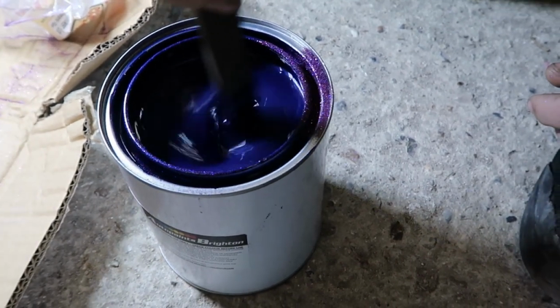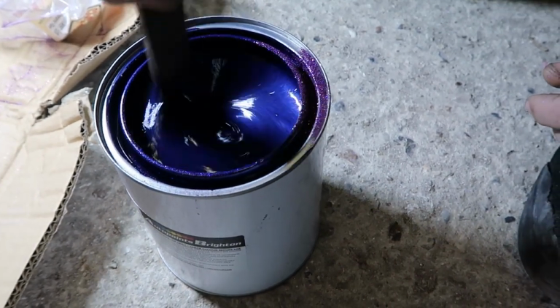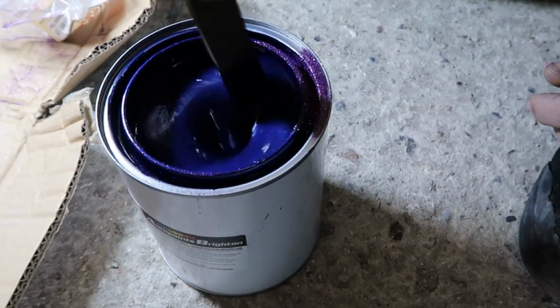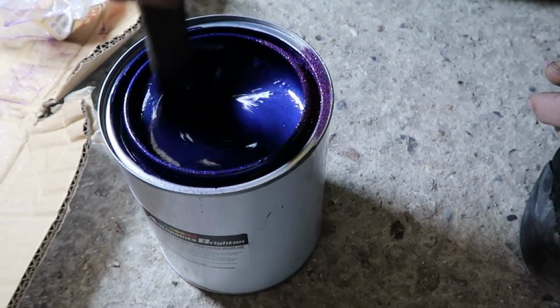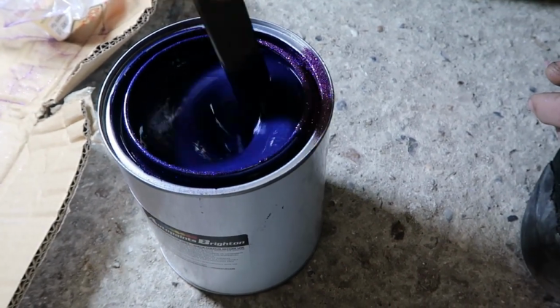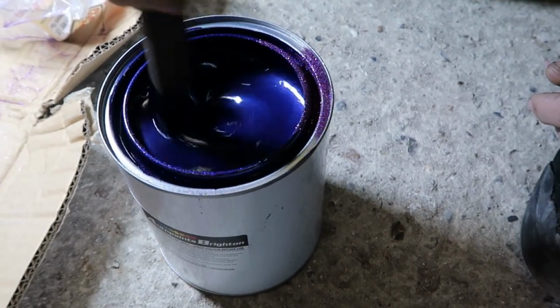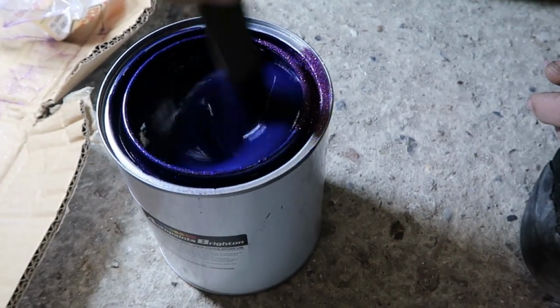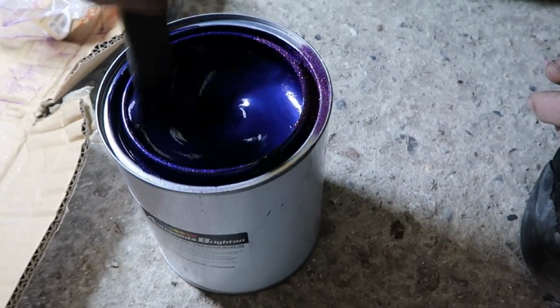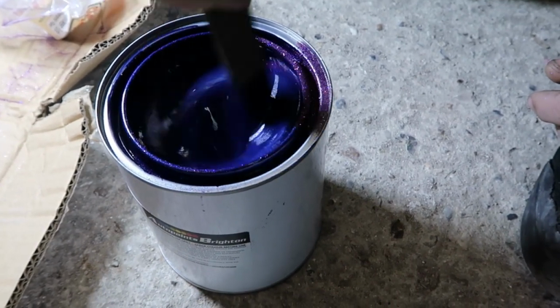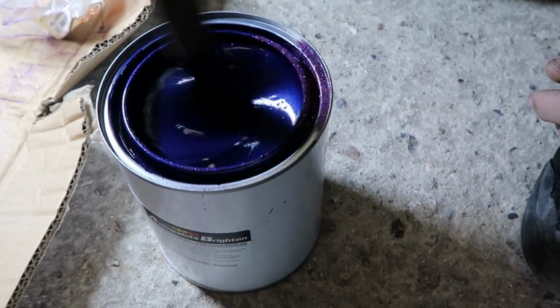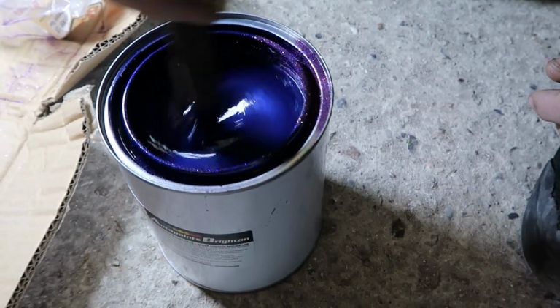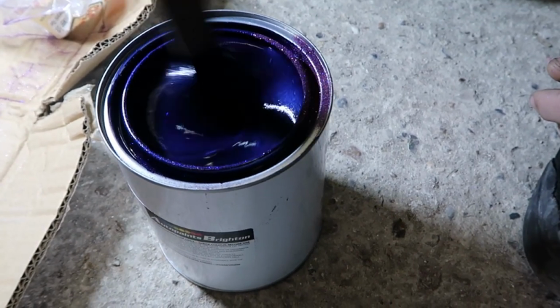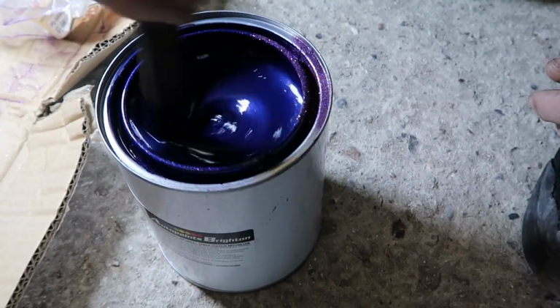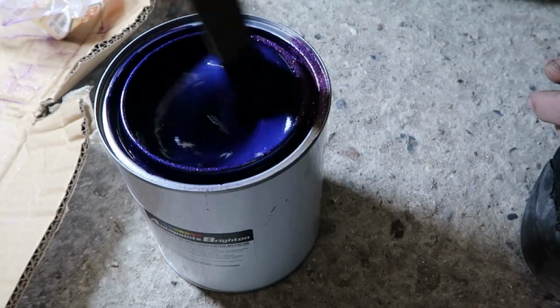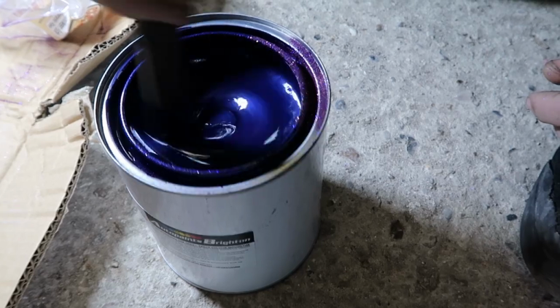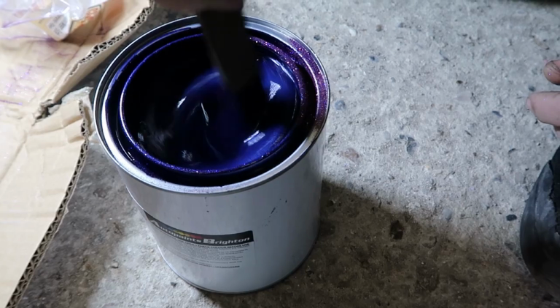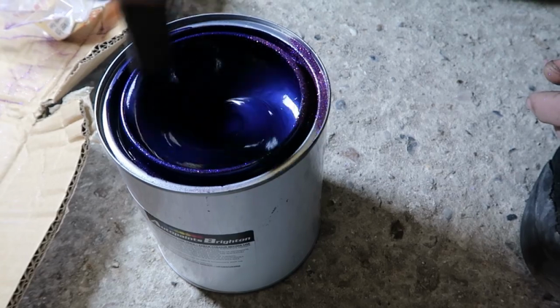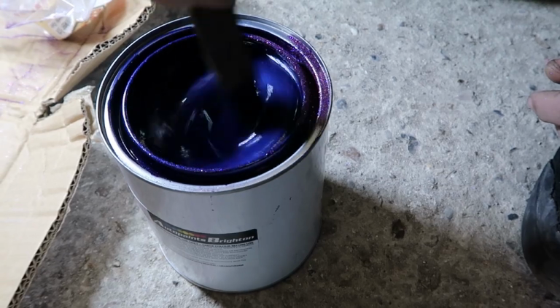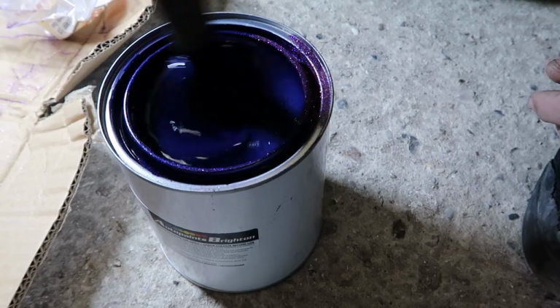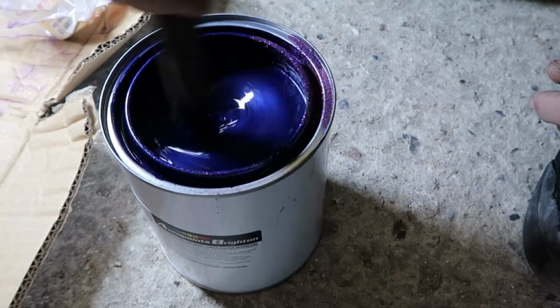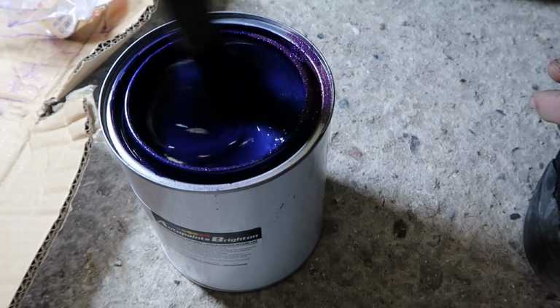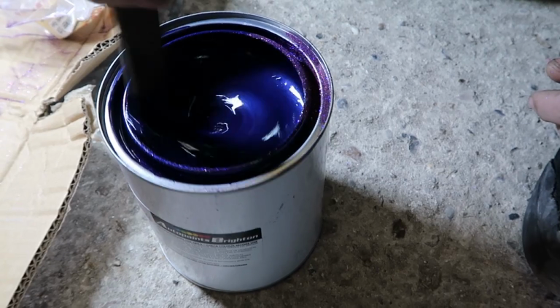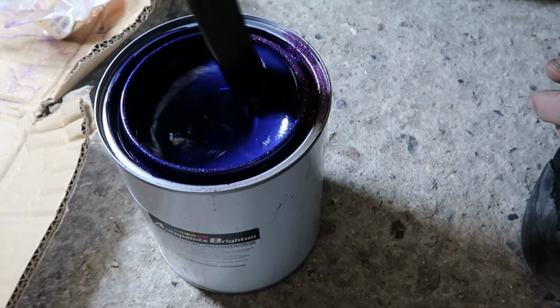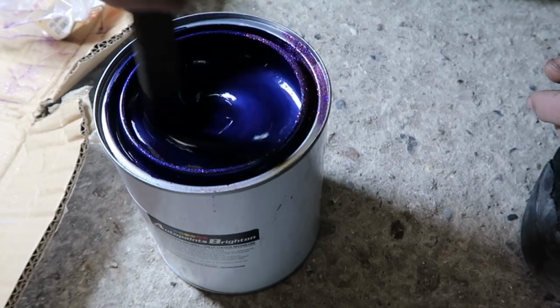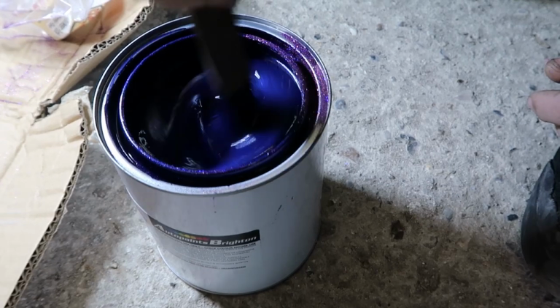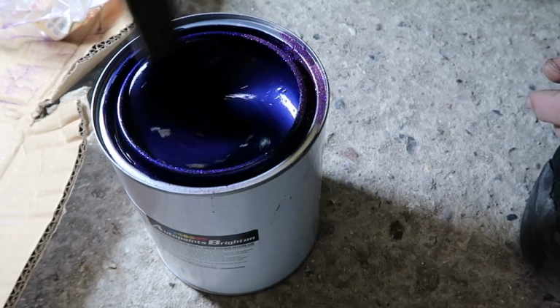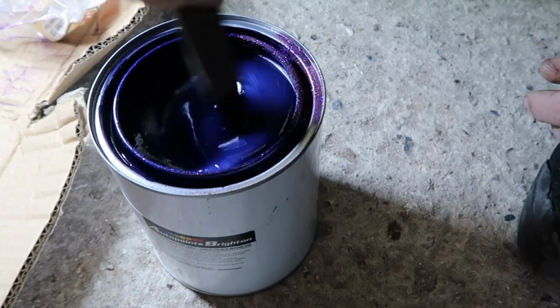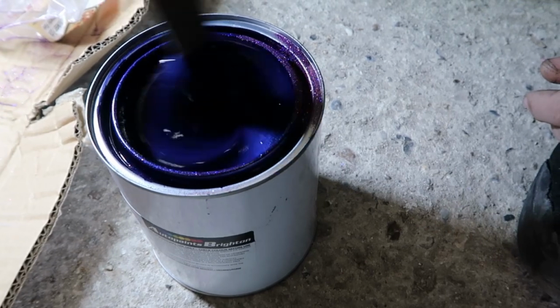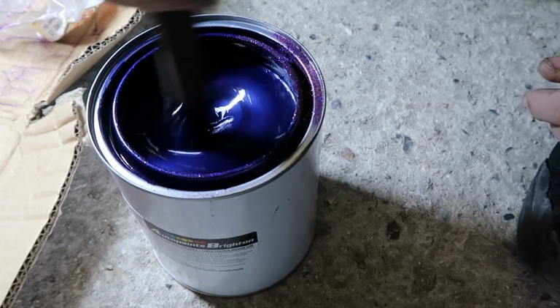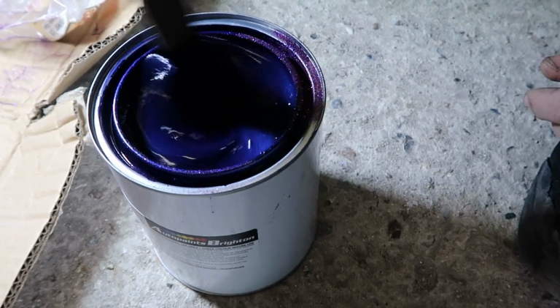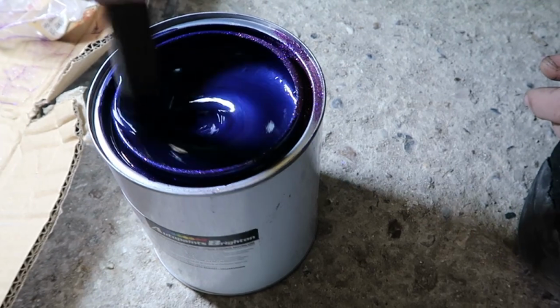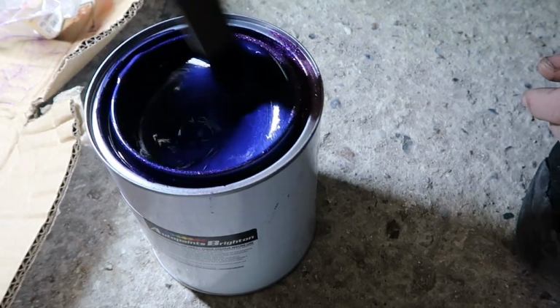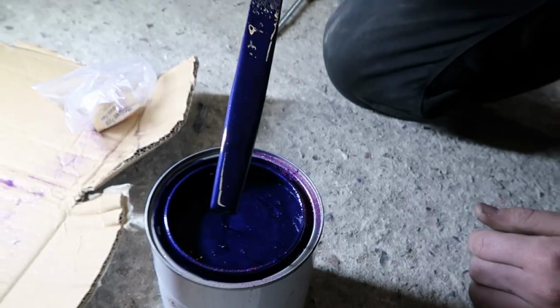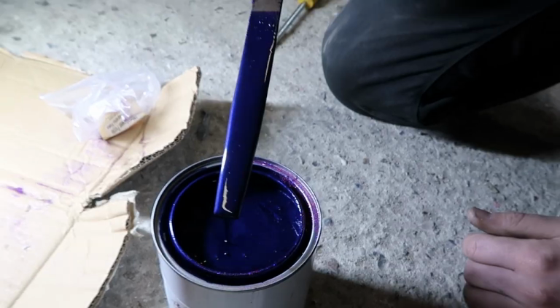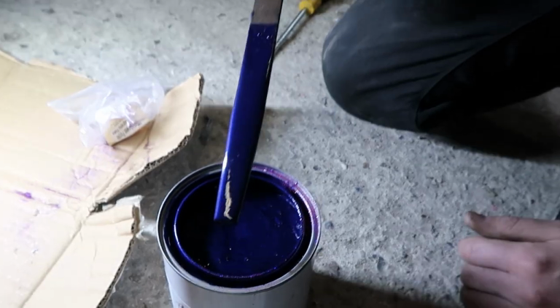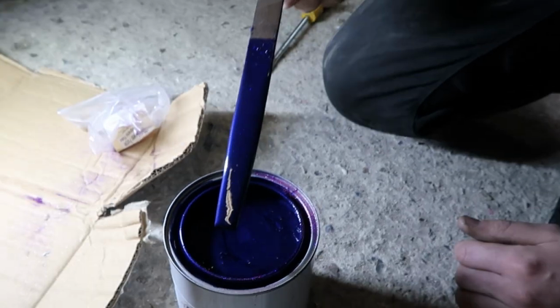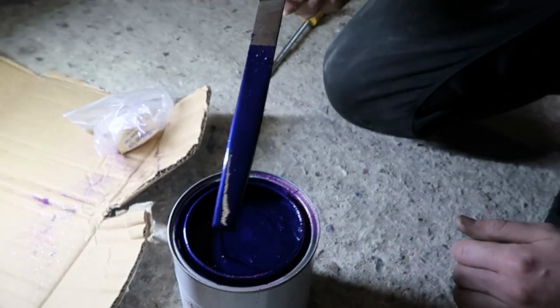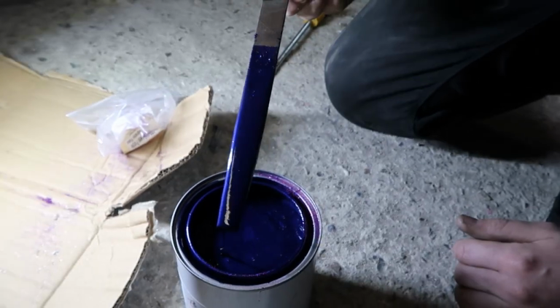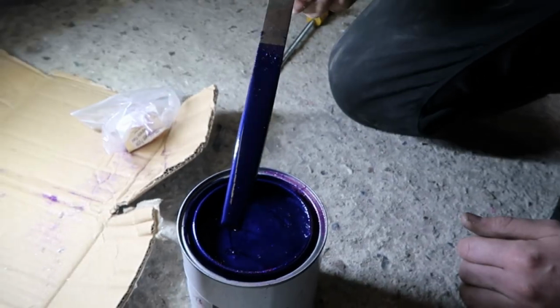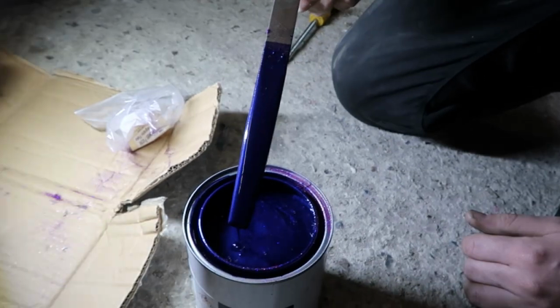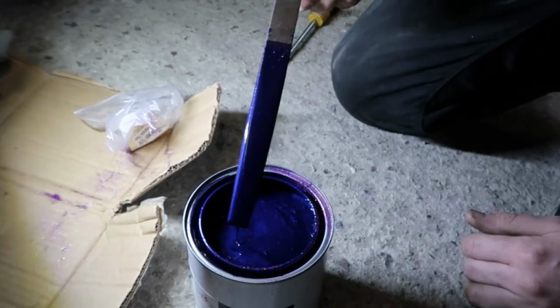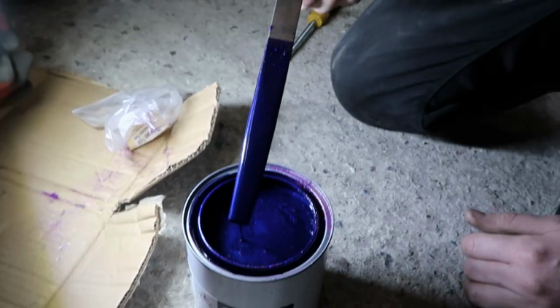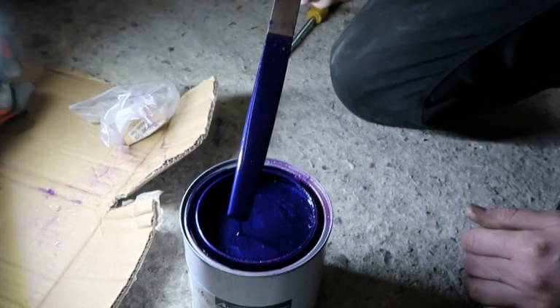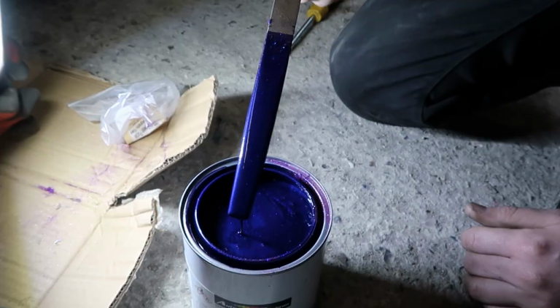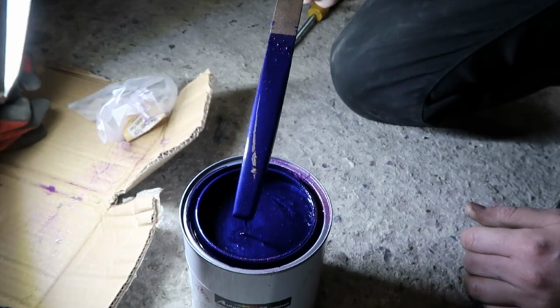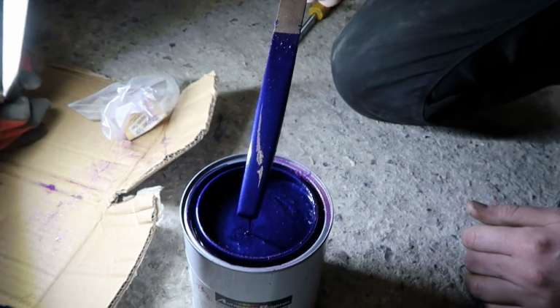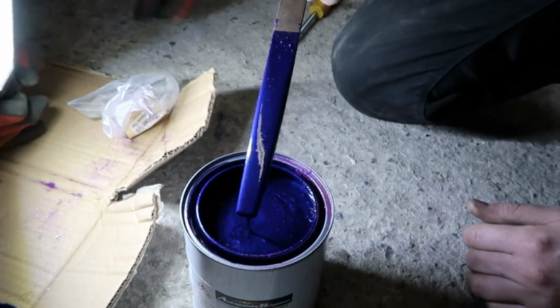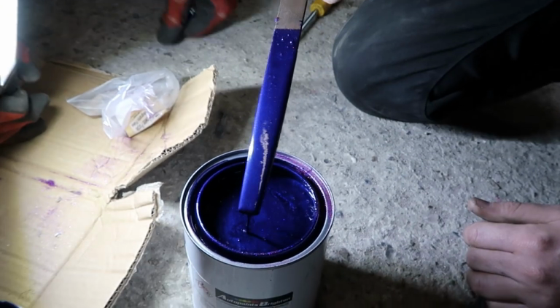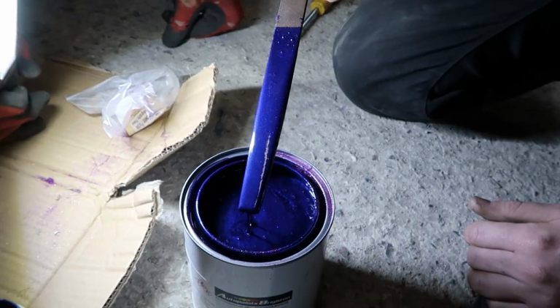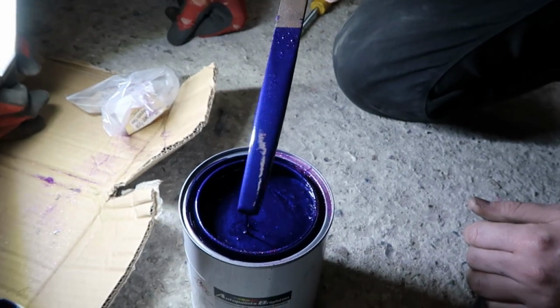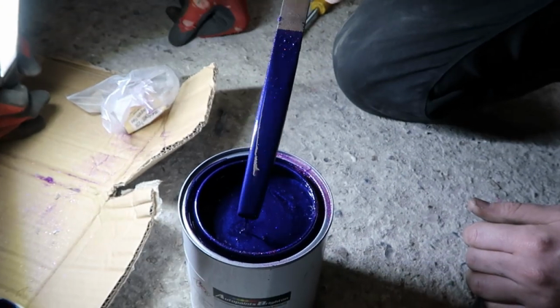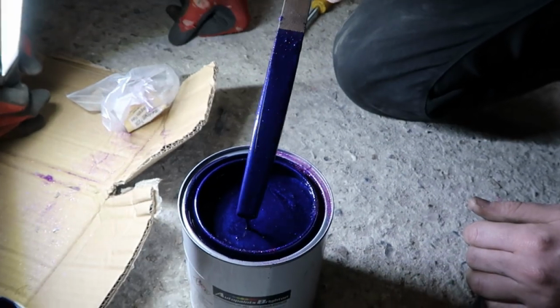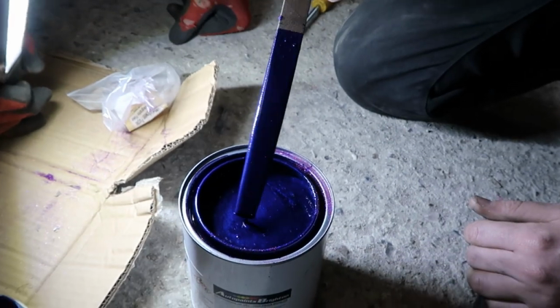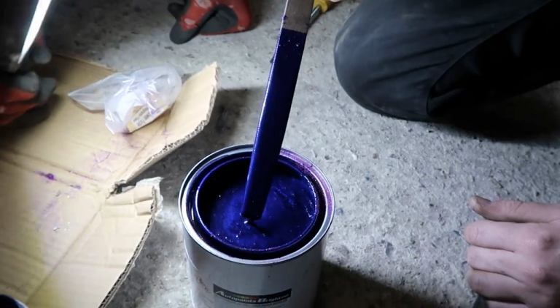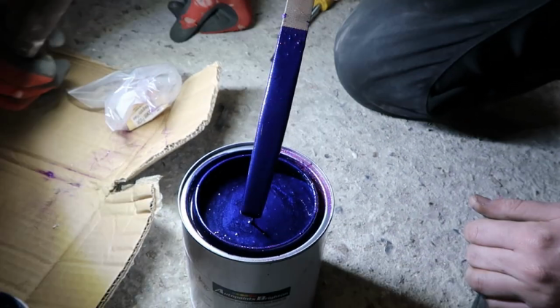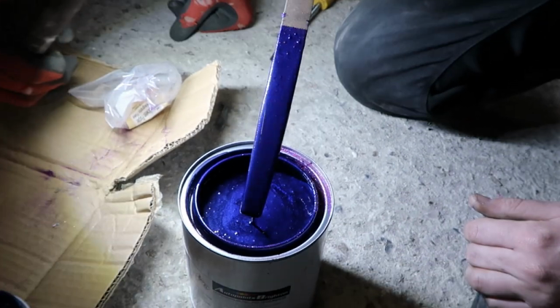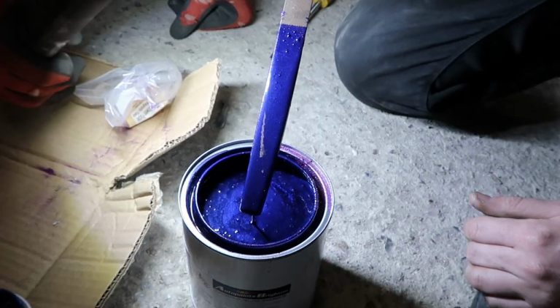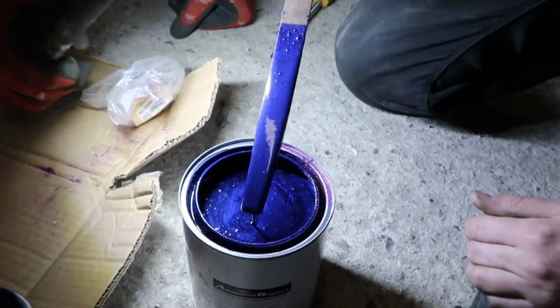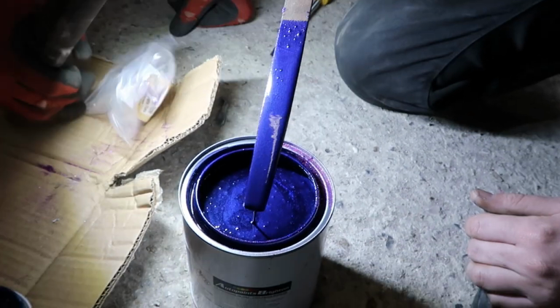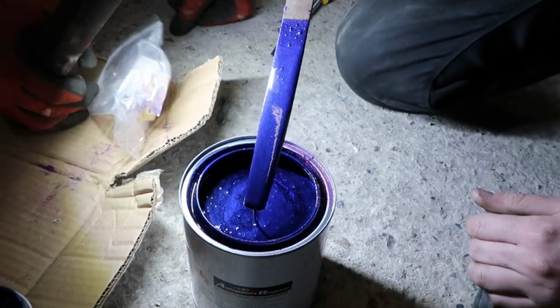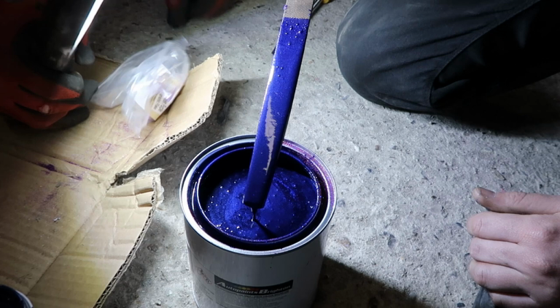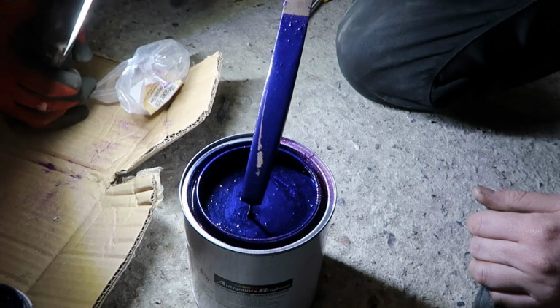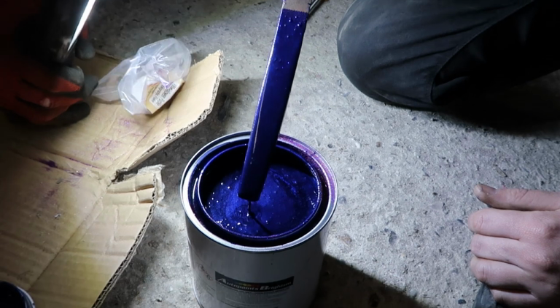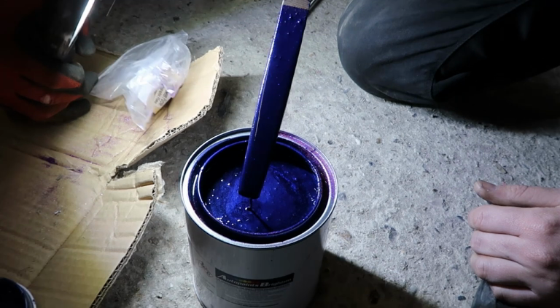It's going to be the pimpest engine bay ever. It's definitely sparkly, a hundred percent. It looks really fine - I think when you spray it on it'll look great.